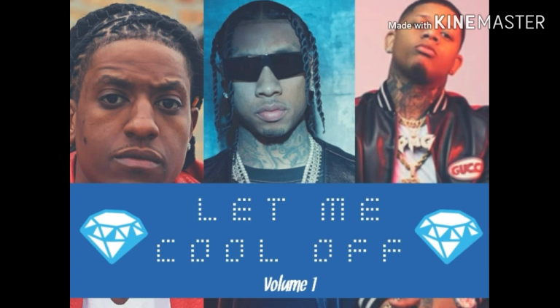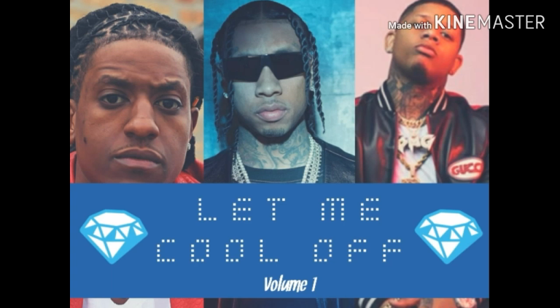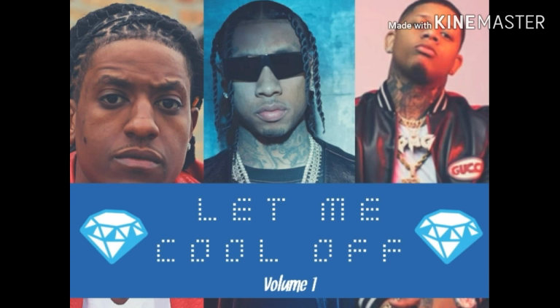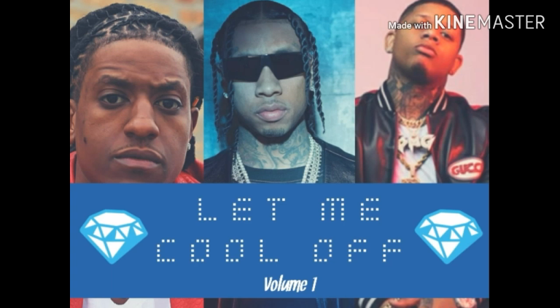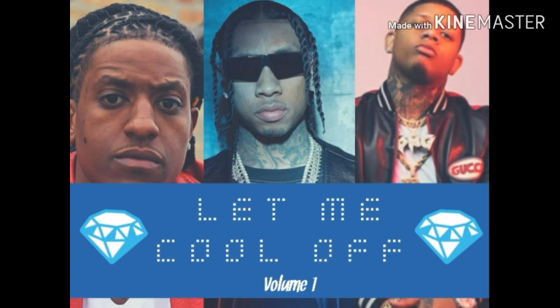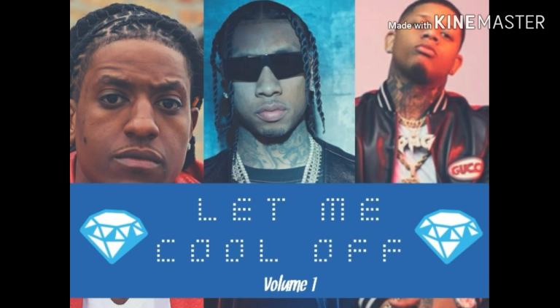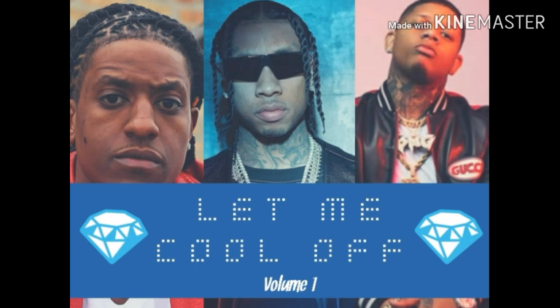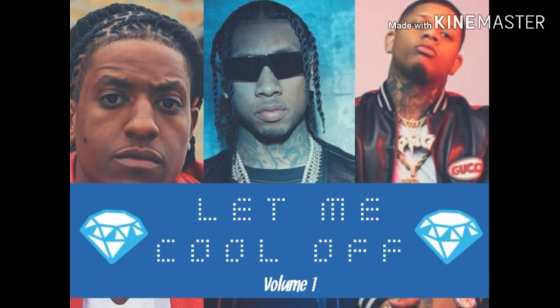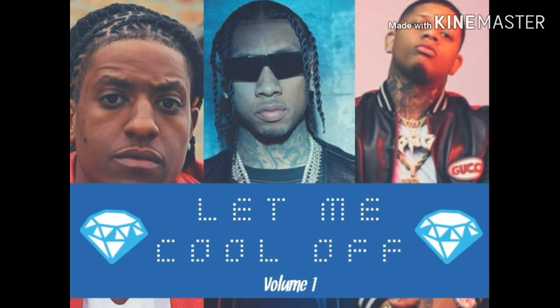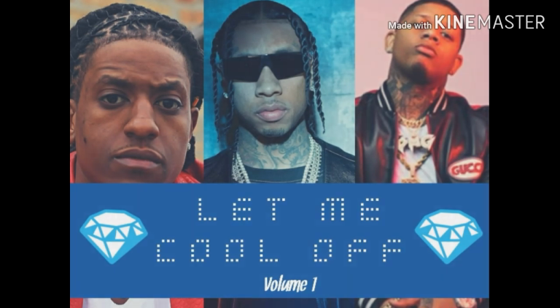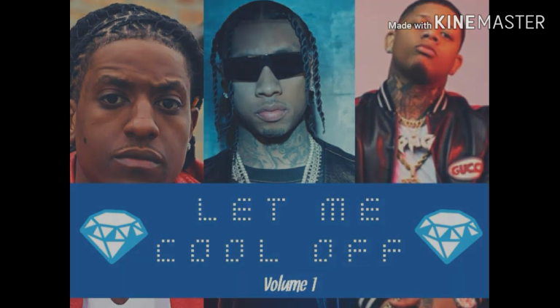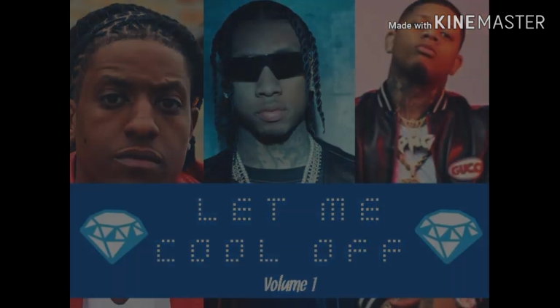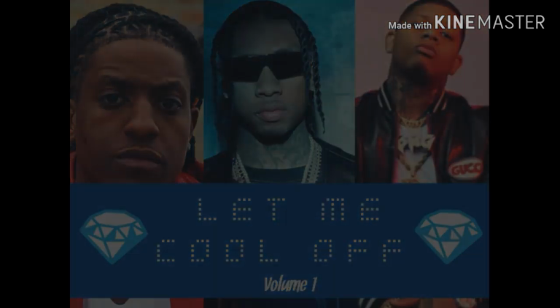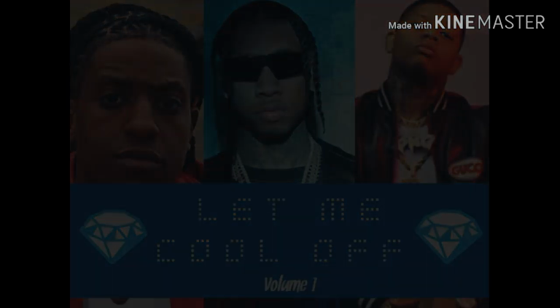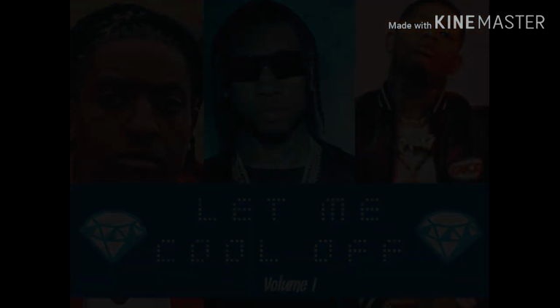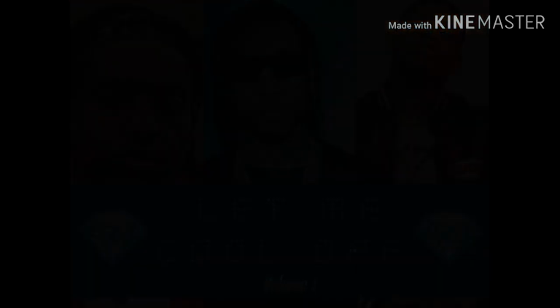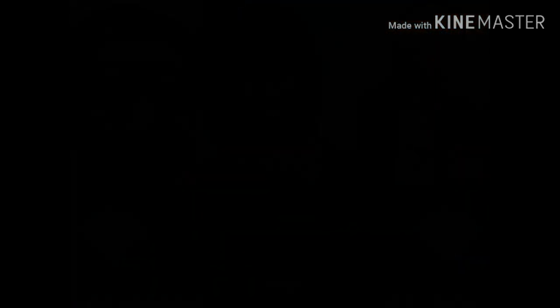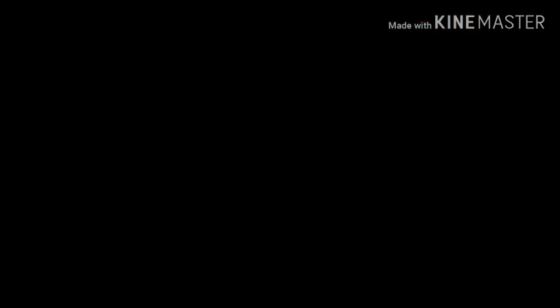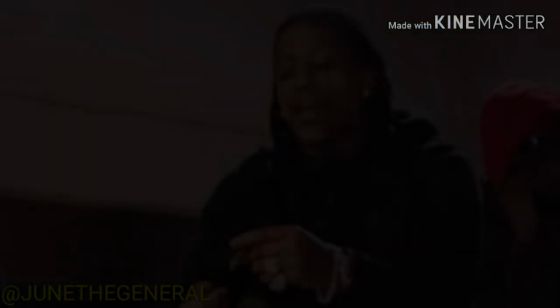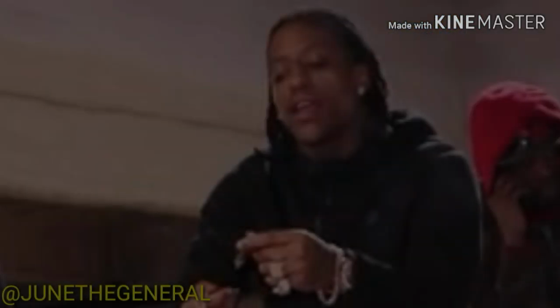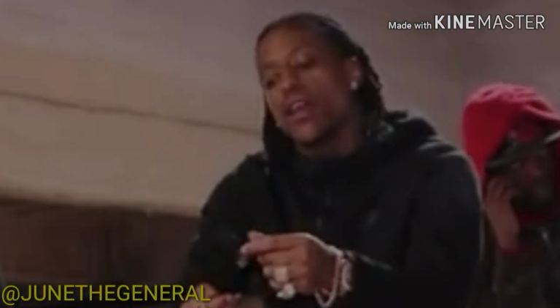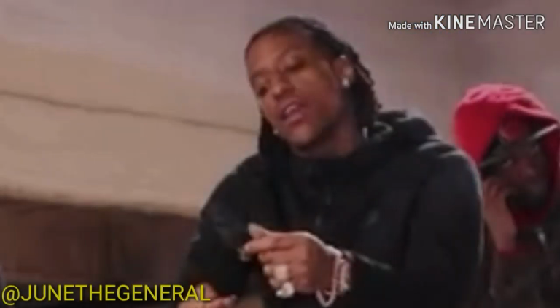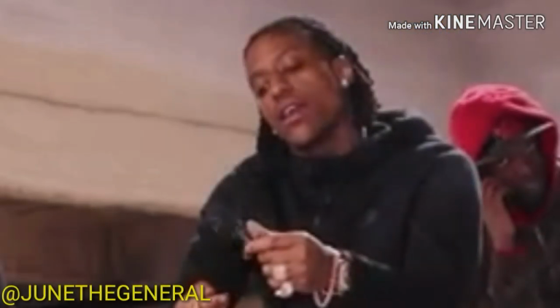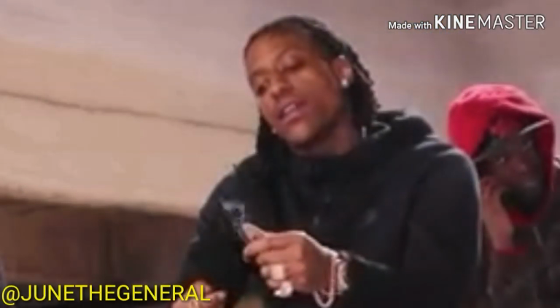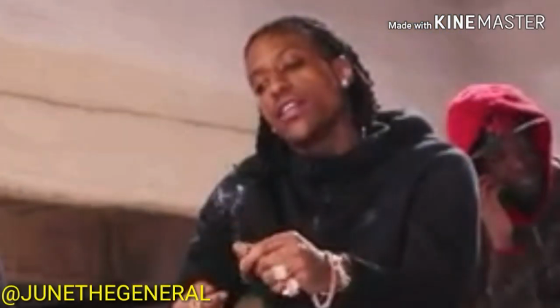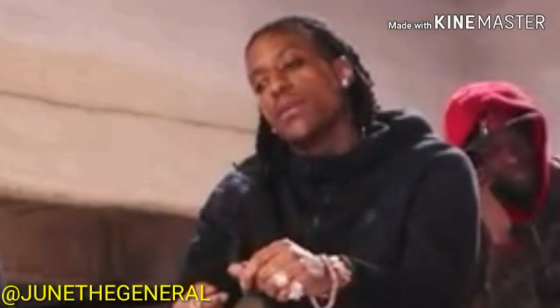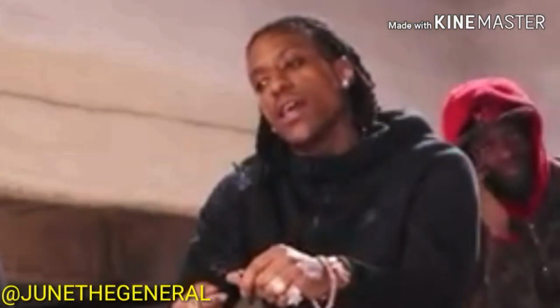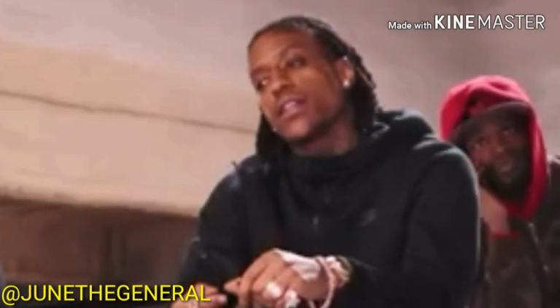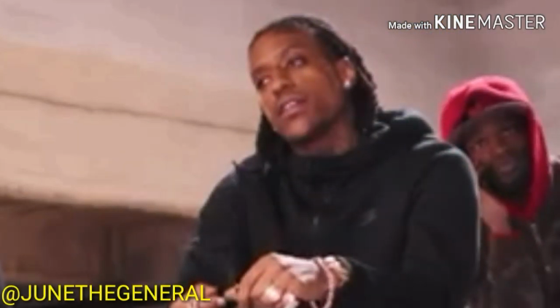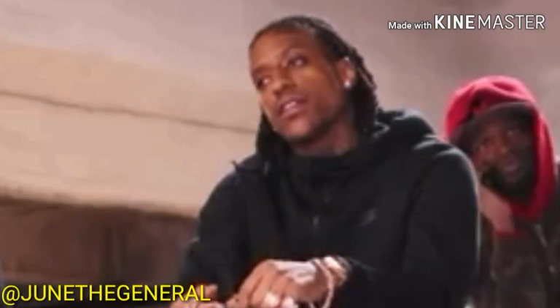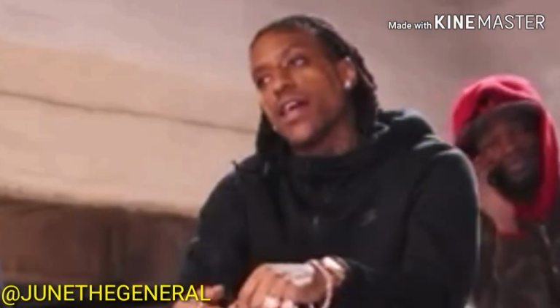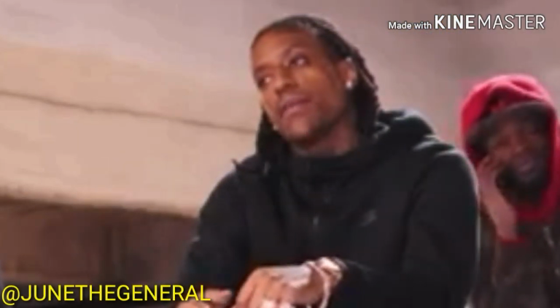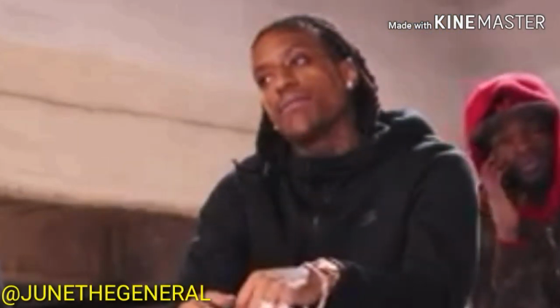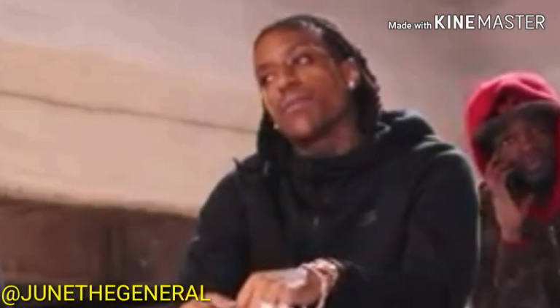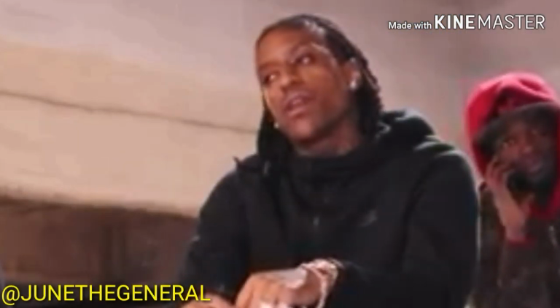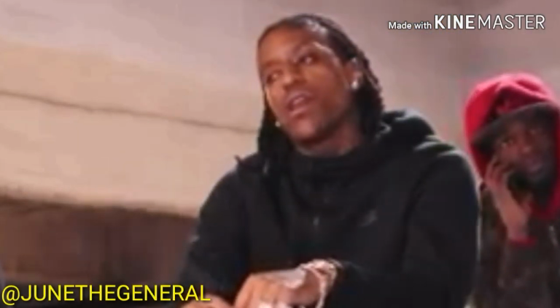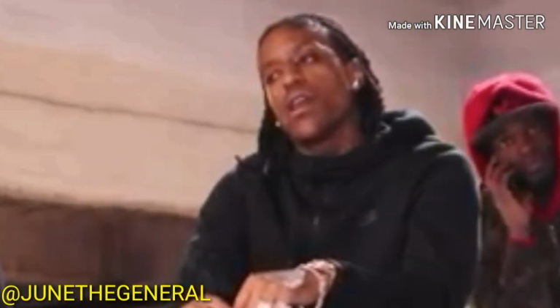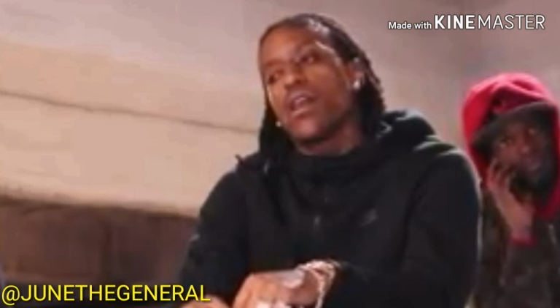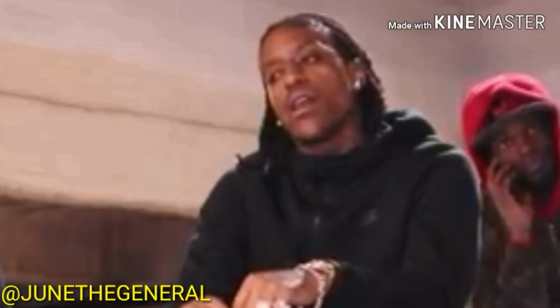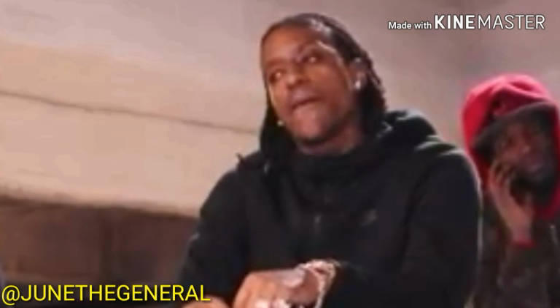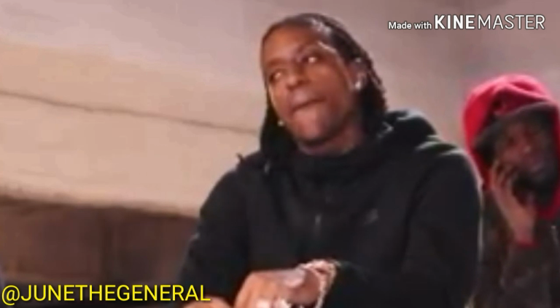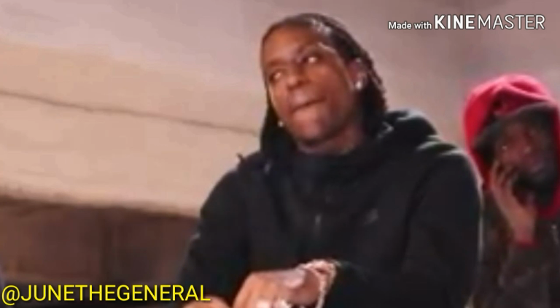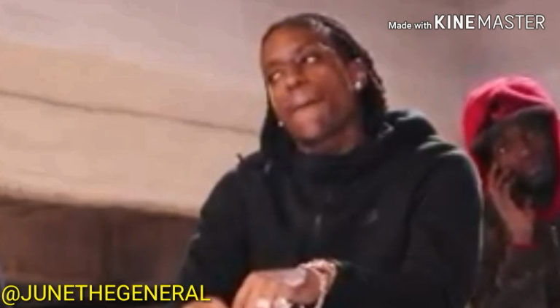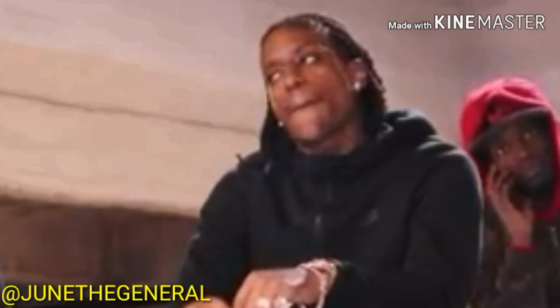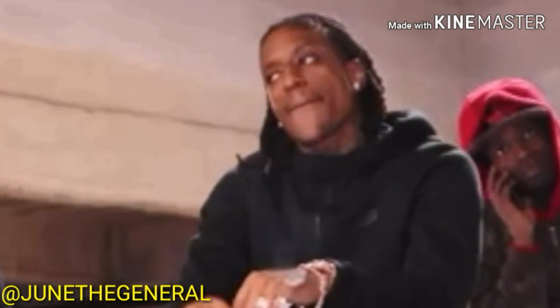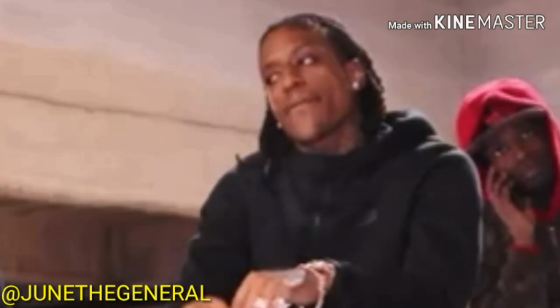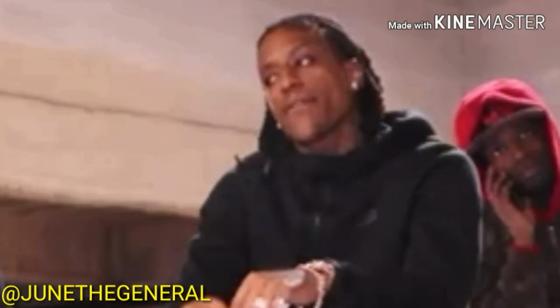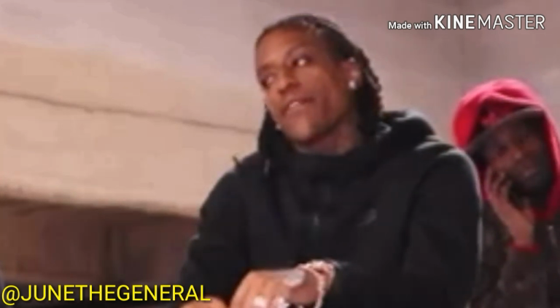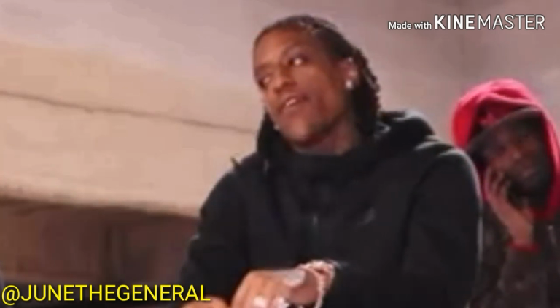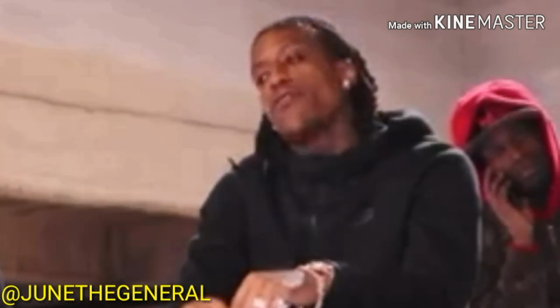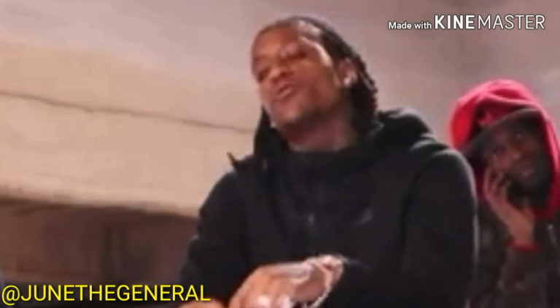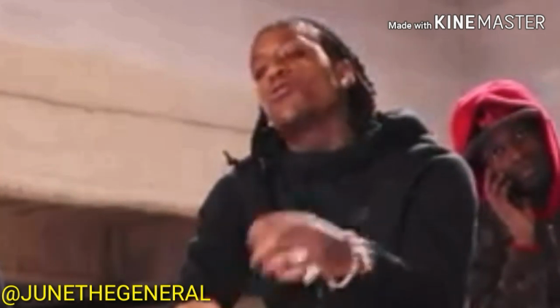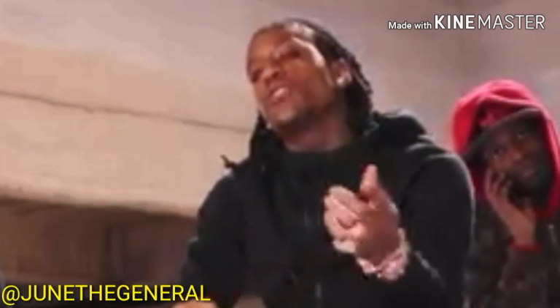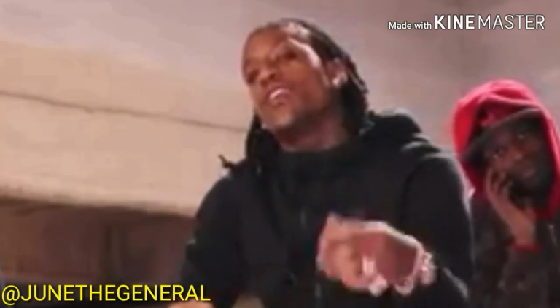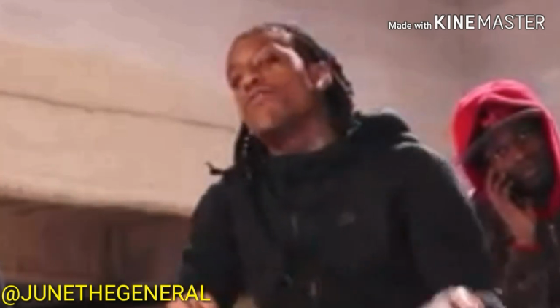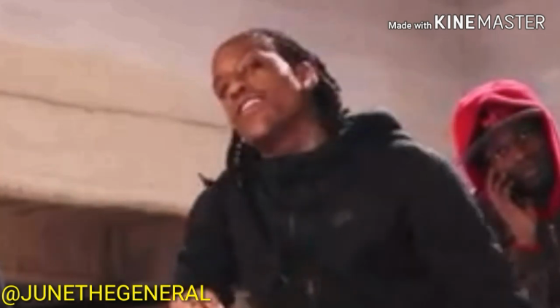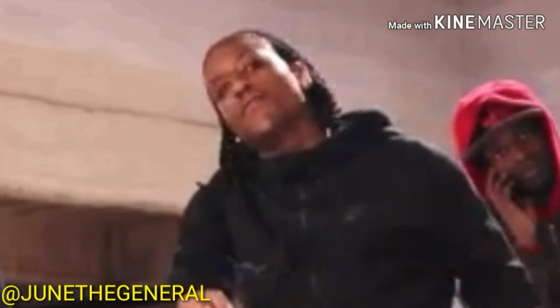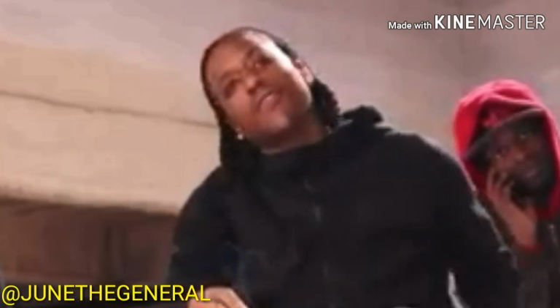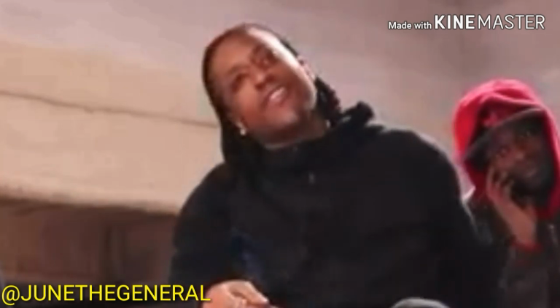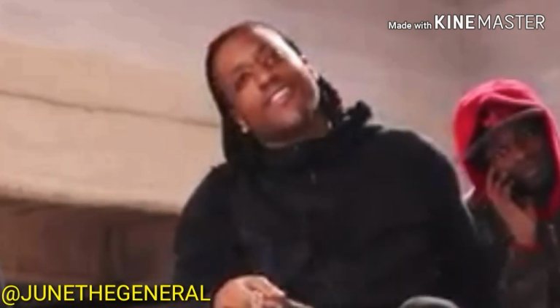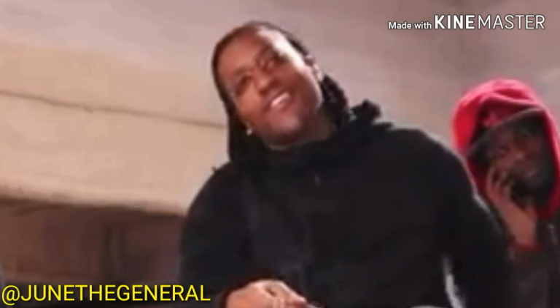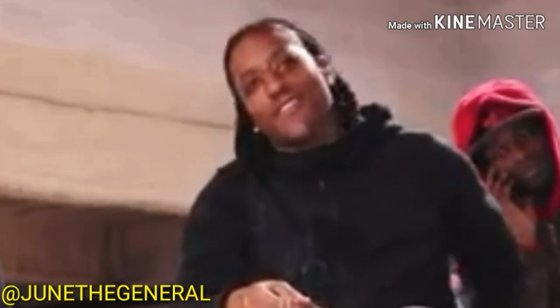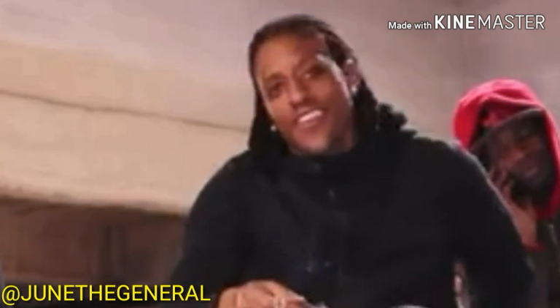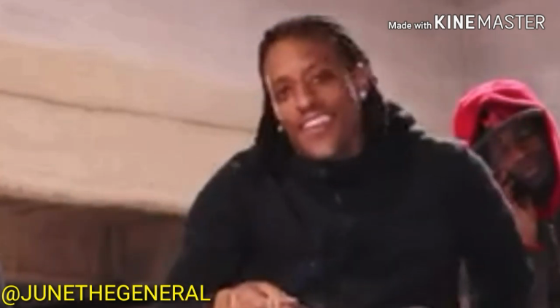That's June number 2. Turn that up. June the General with the first volume of Let Me Cool Off. Where the jewelry ain't about the price, it's about the style.